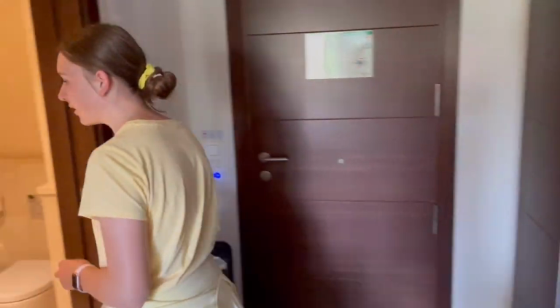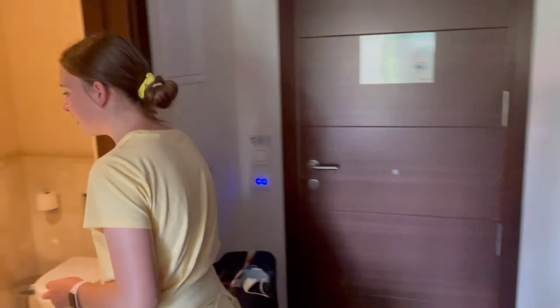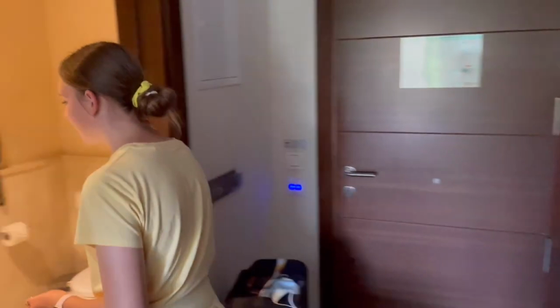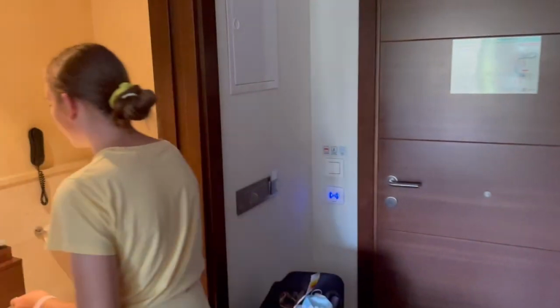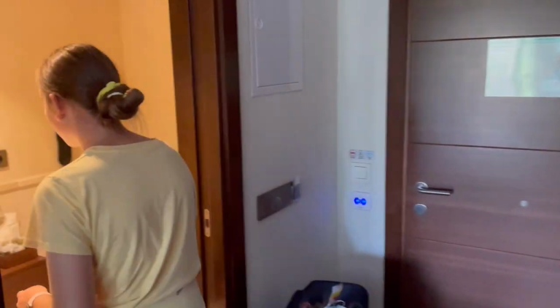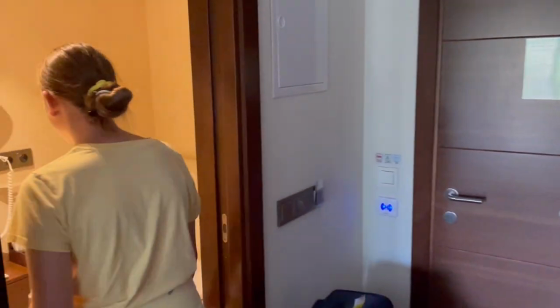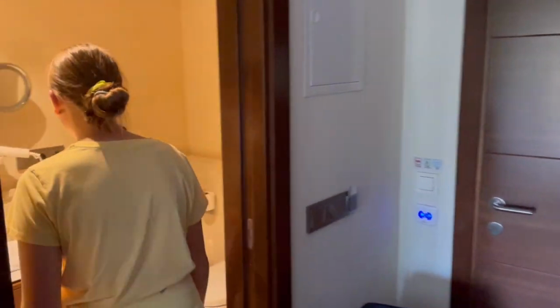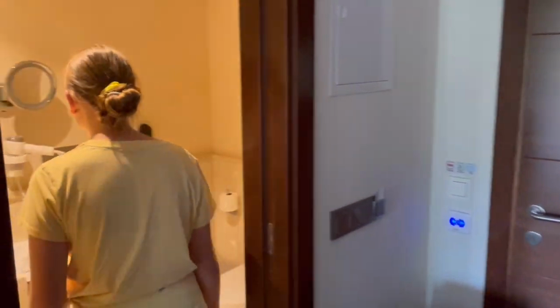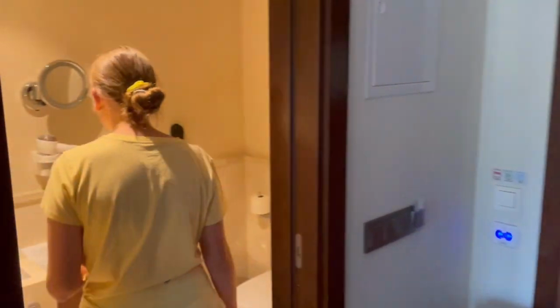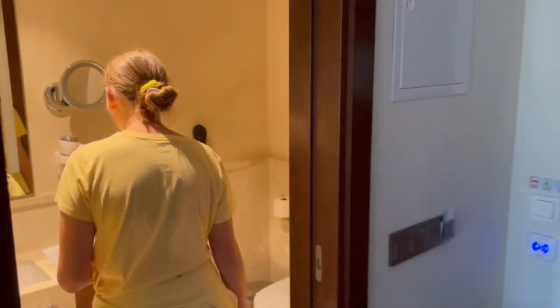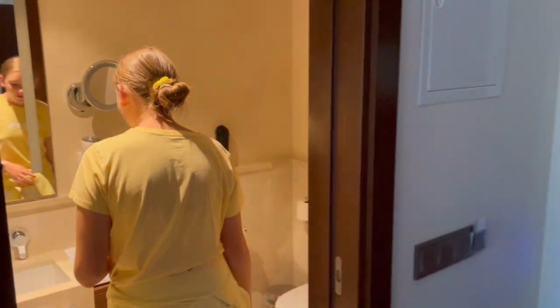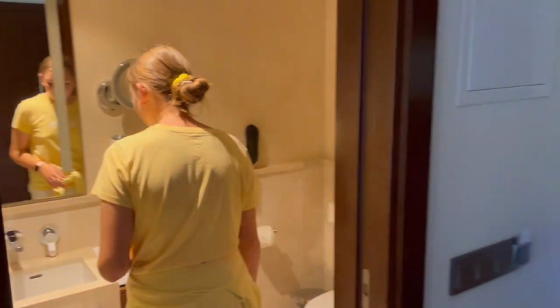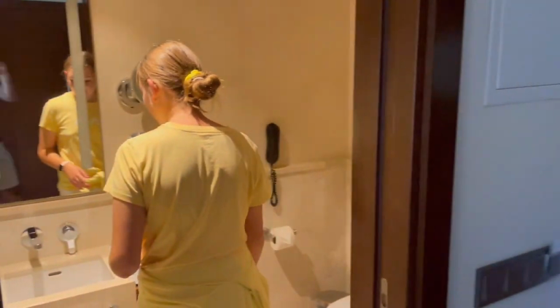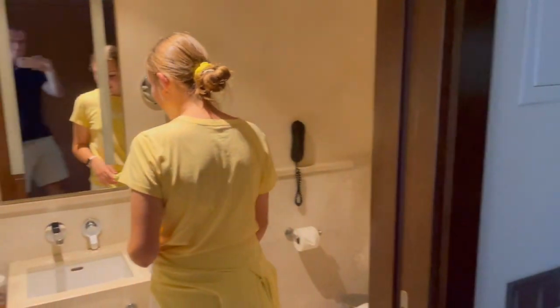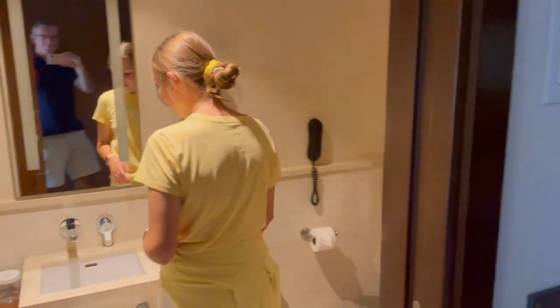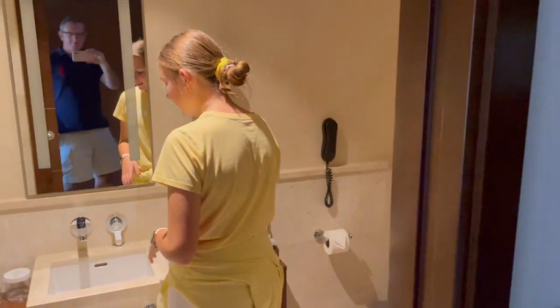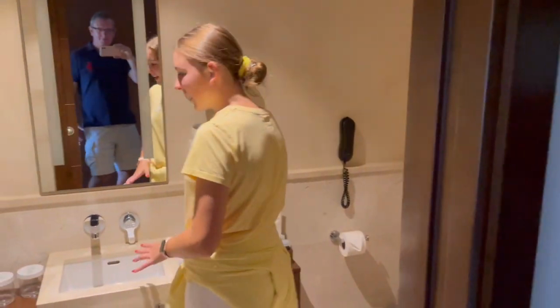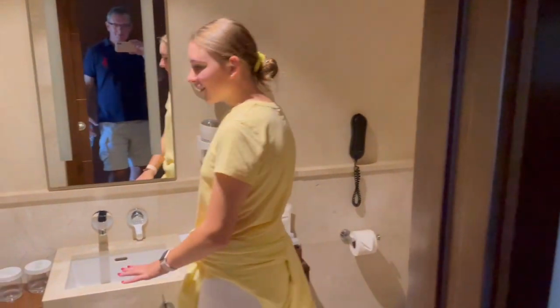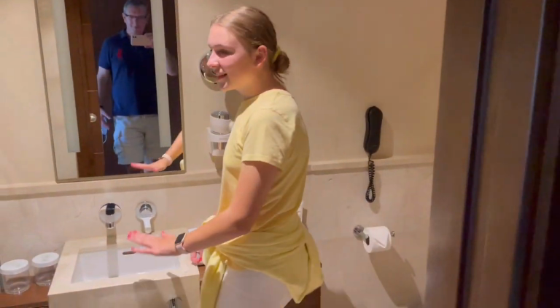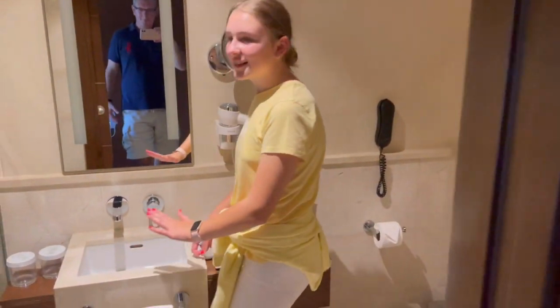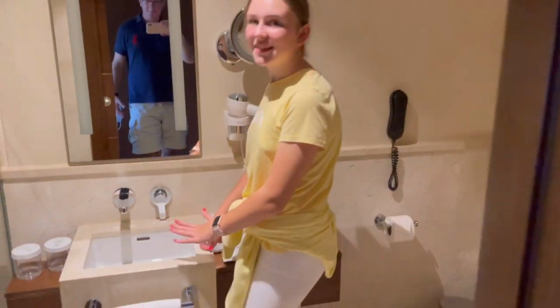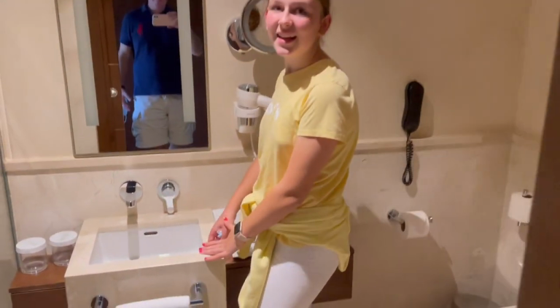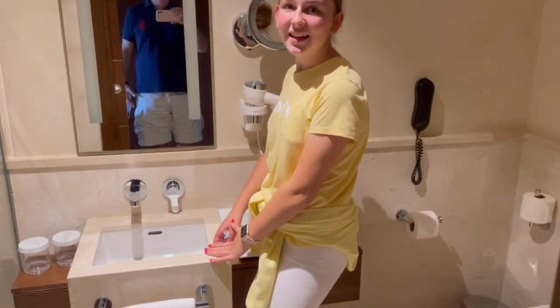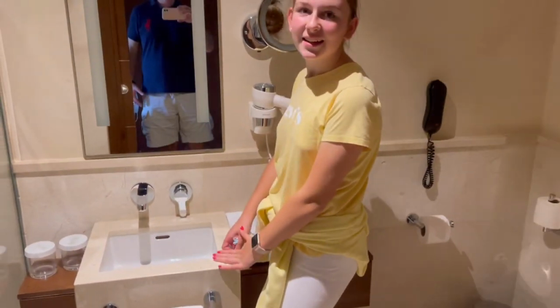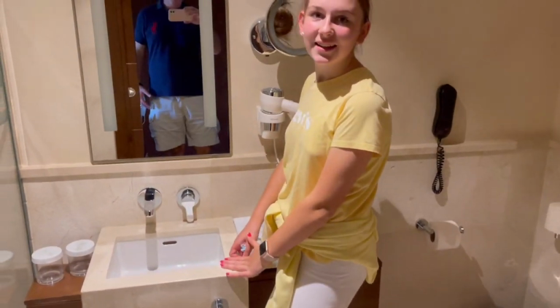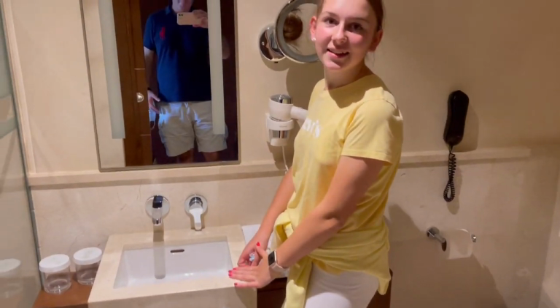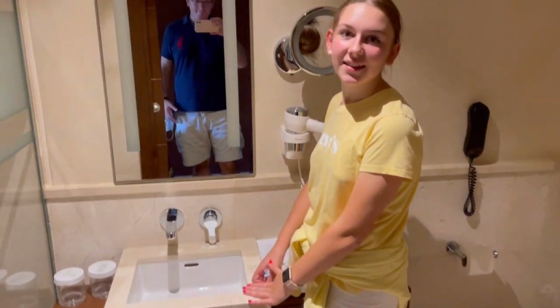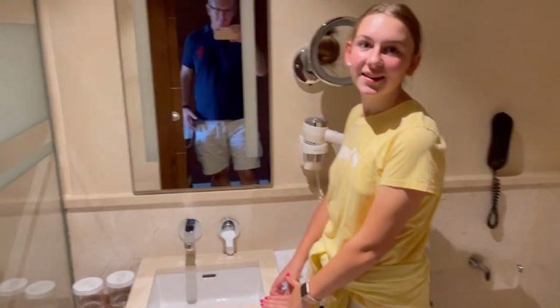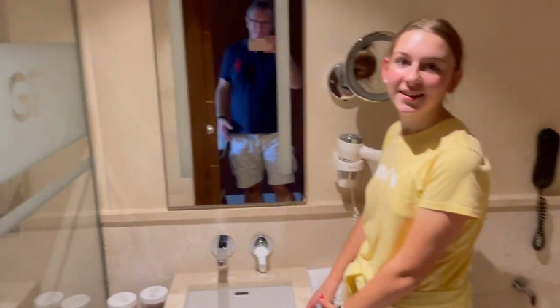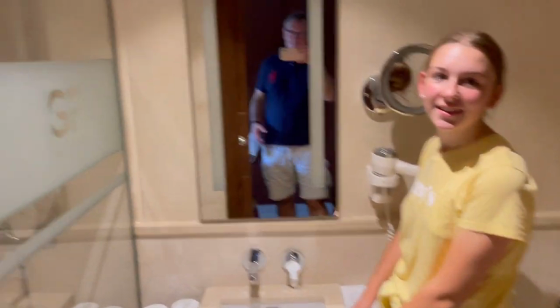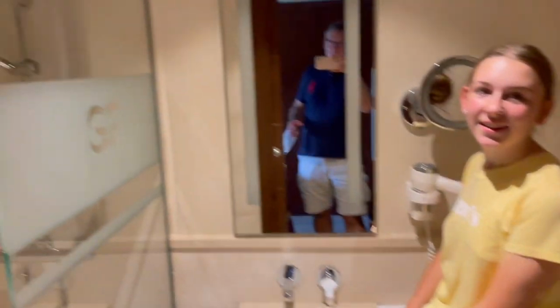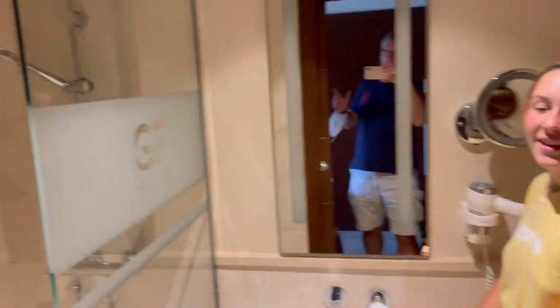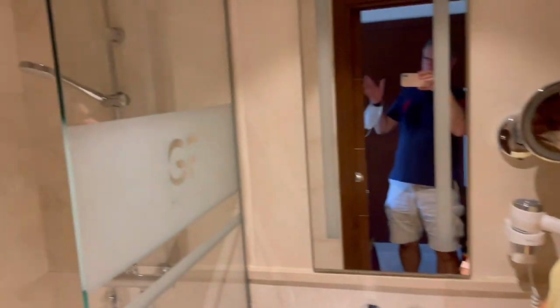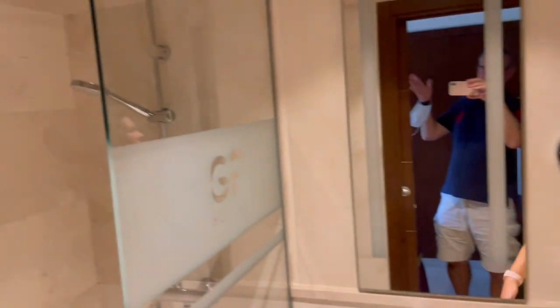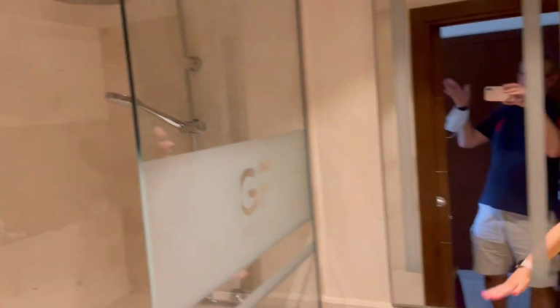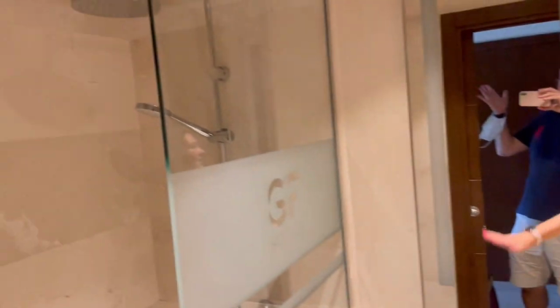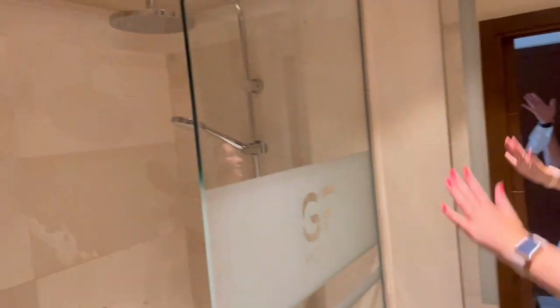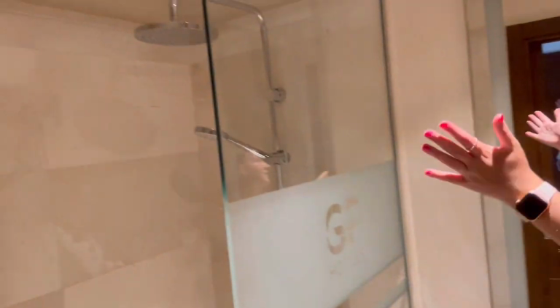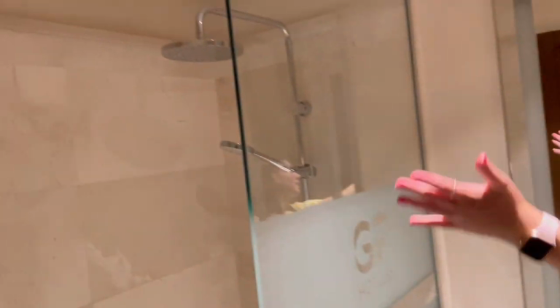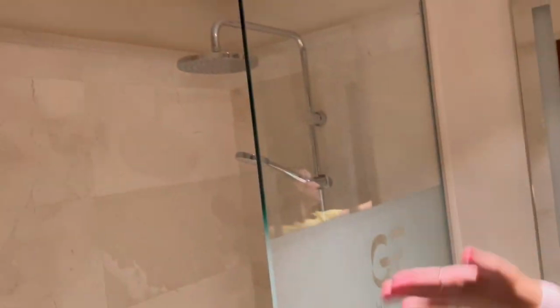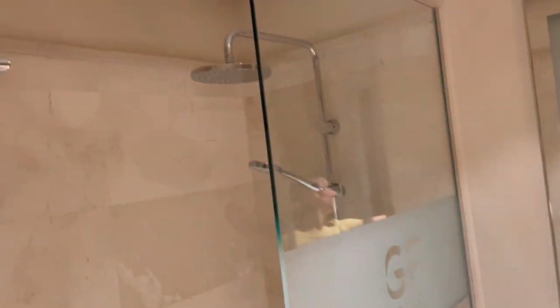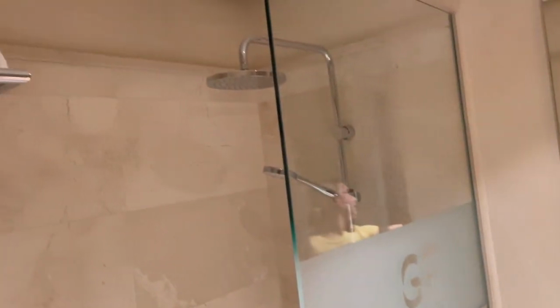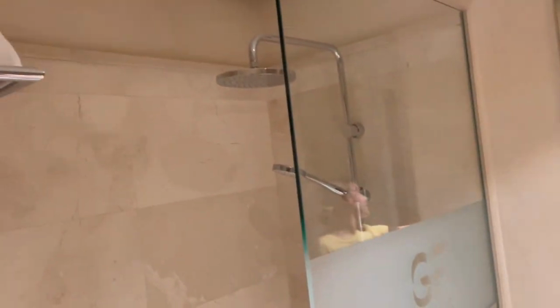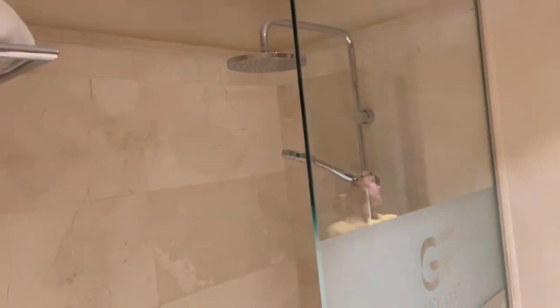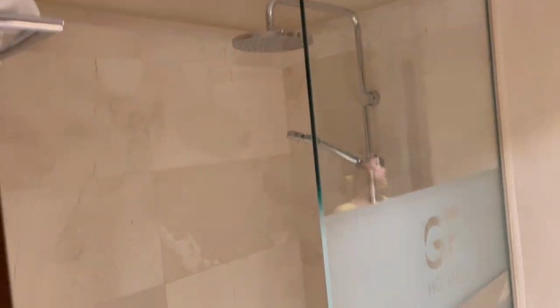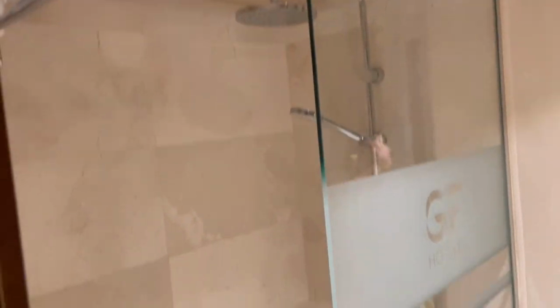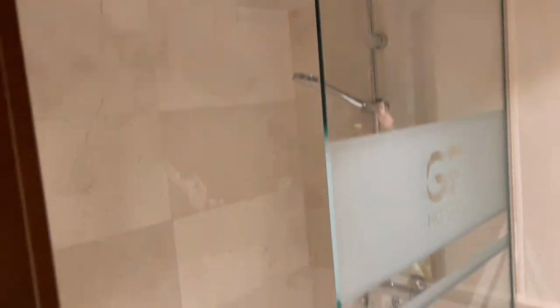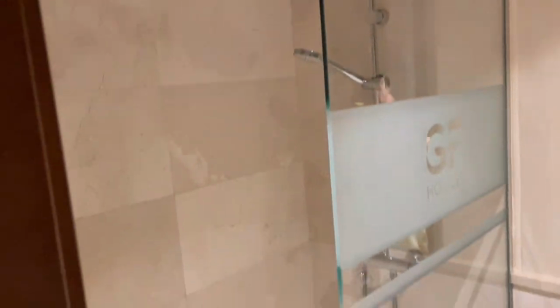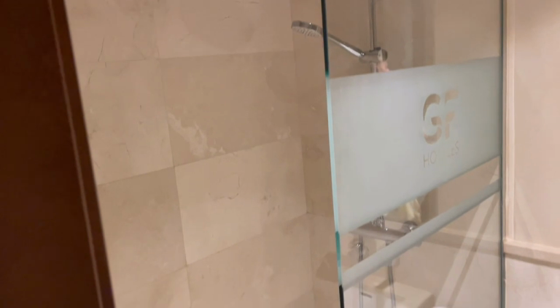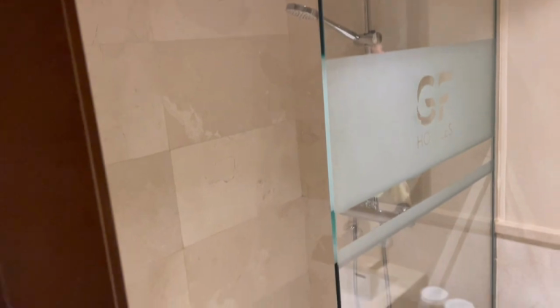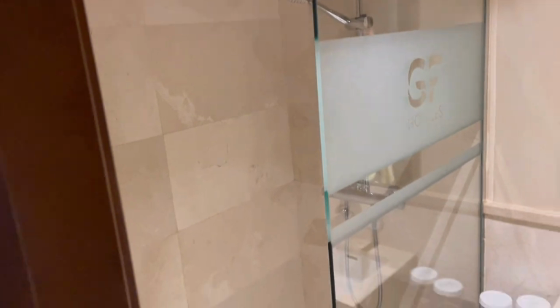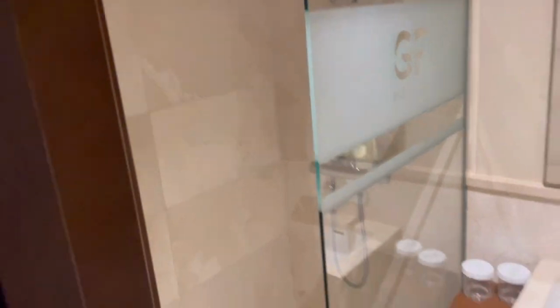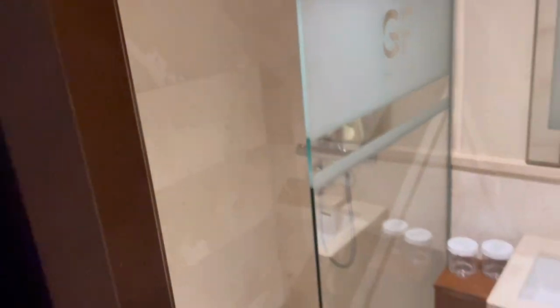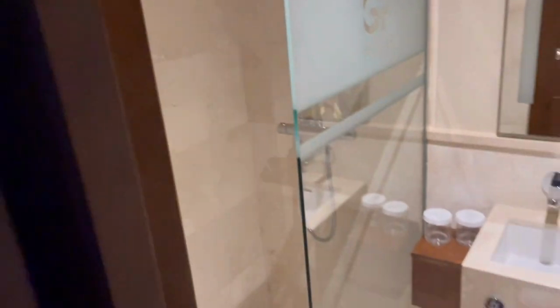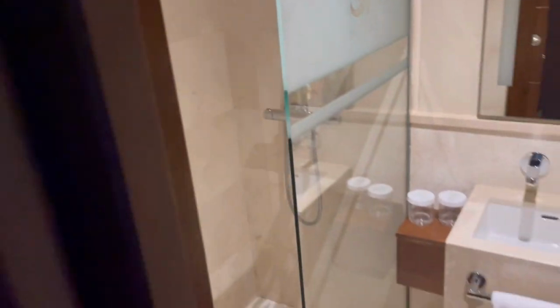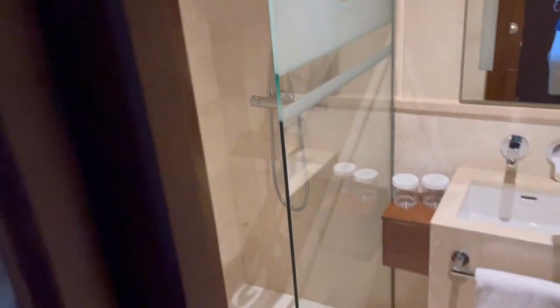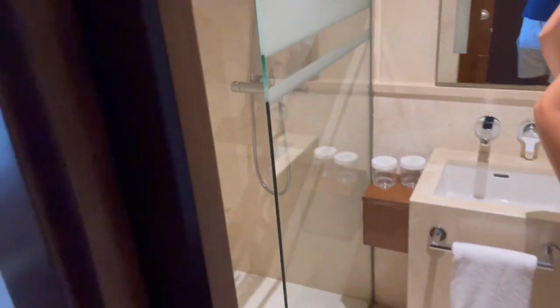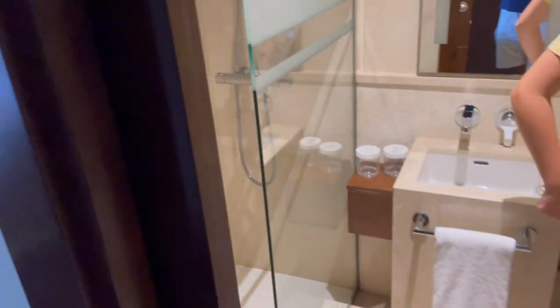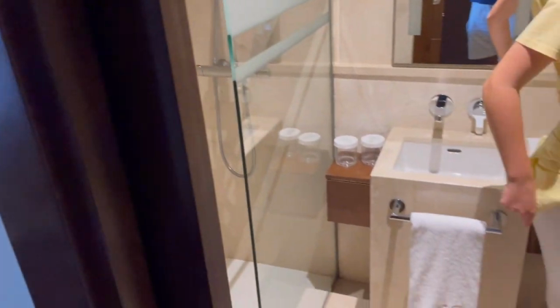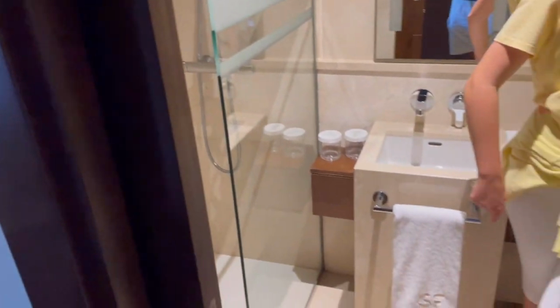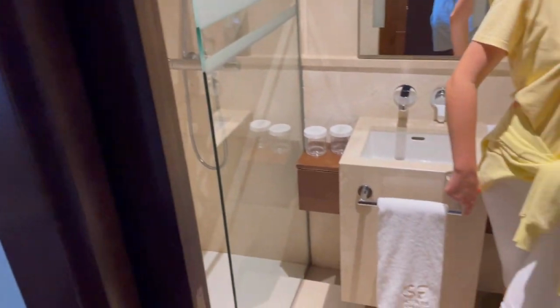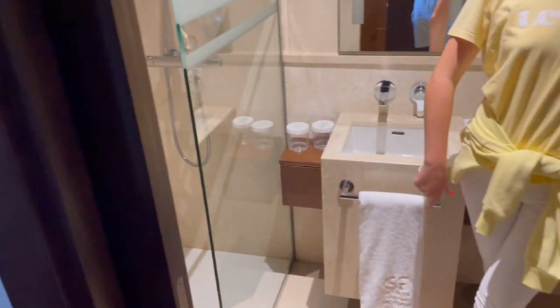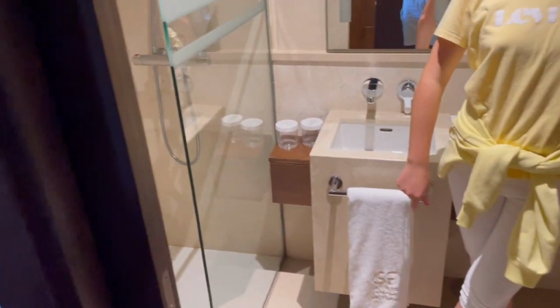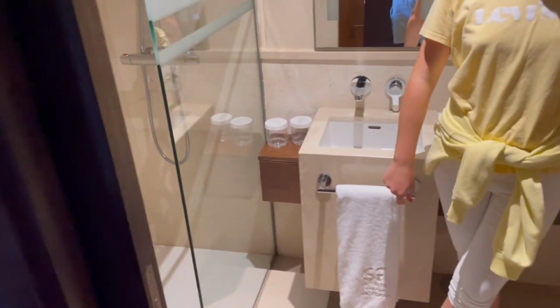So with Holly, we have a sink, a shower, and the toilet as well.